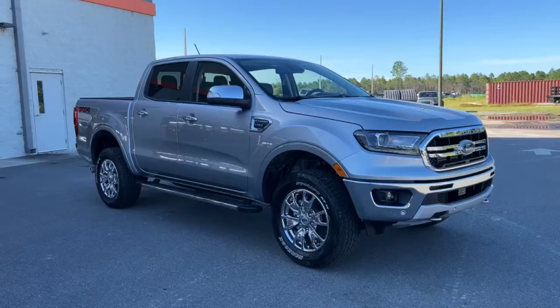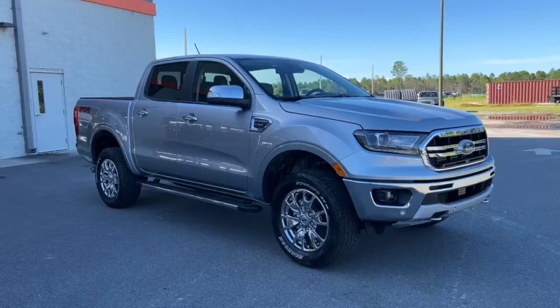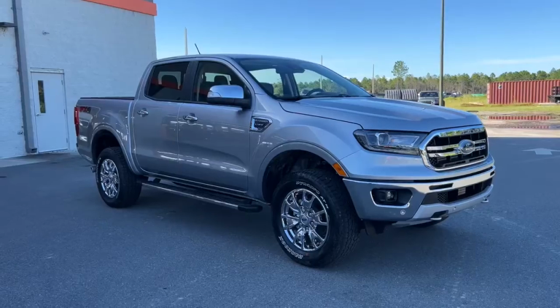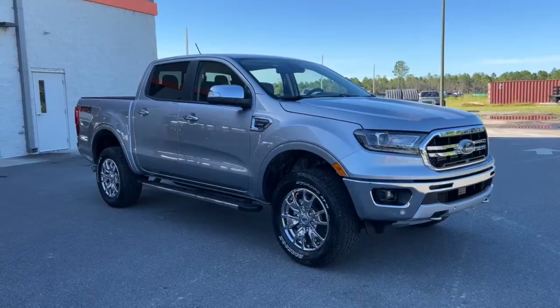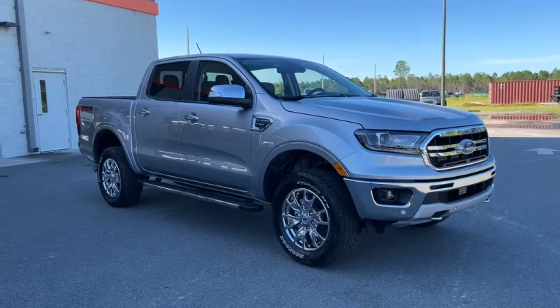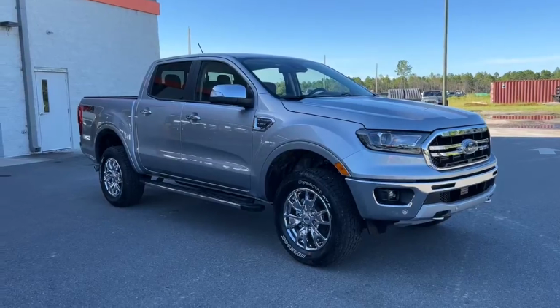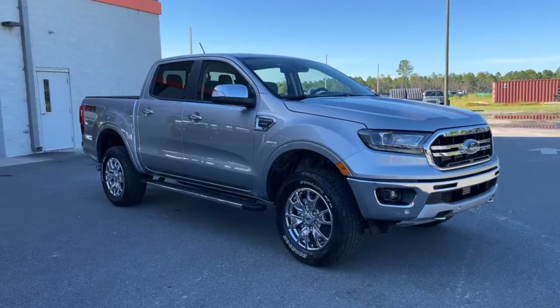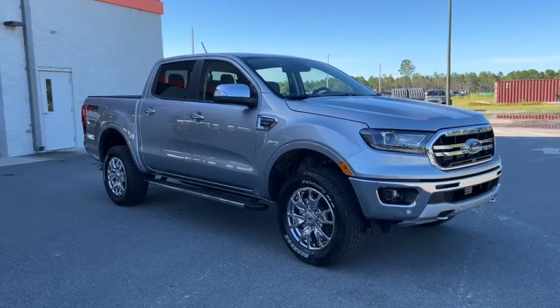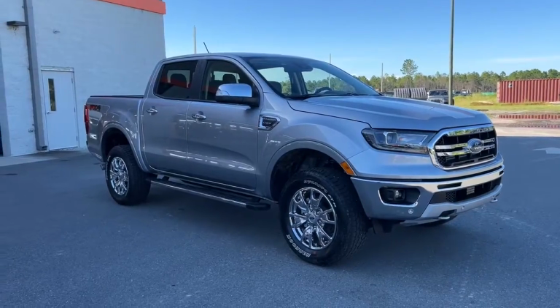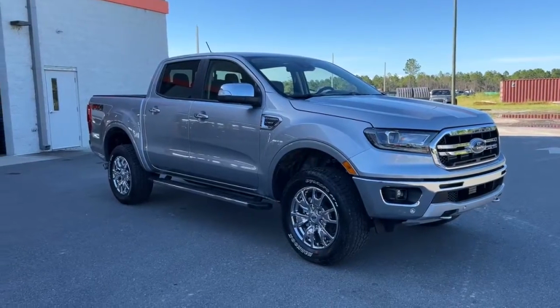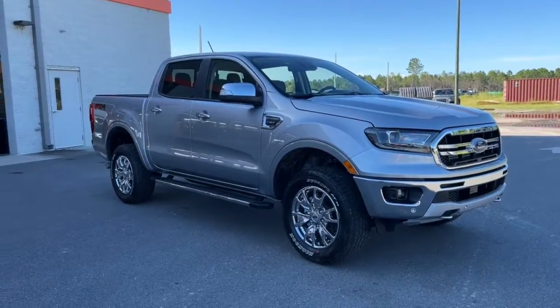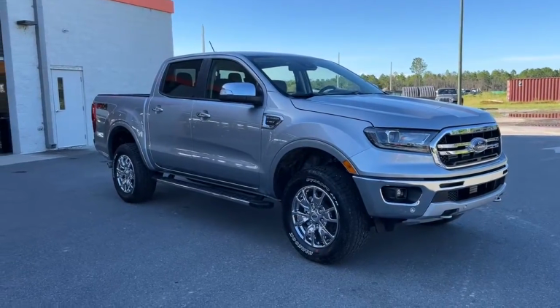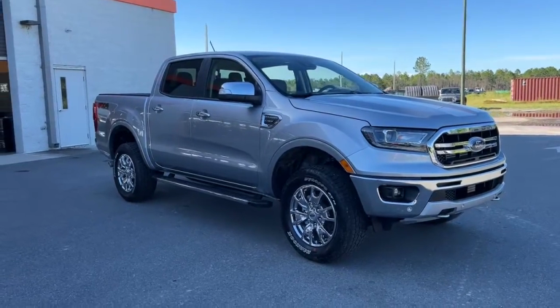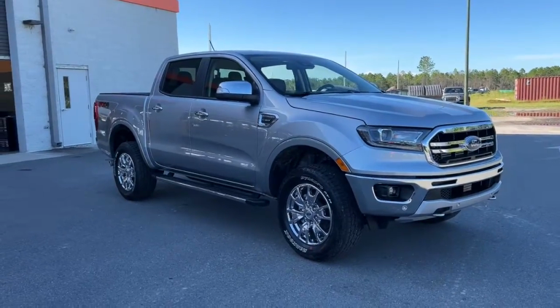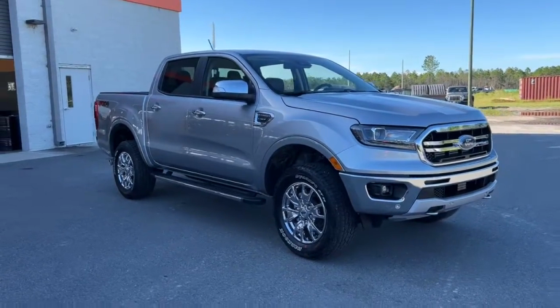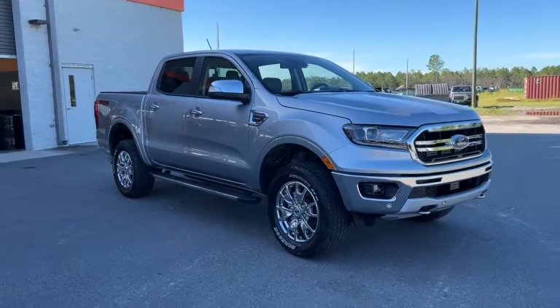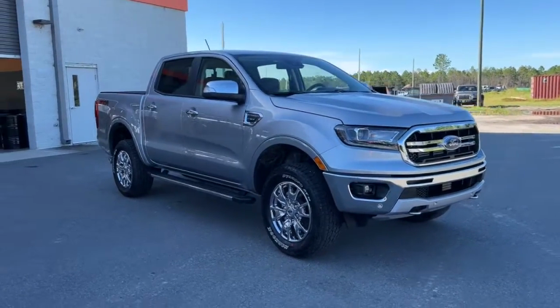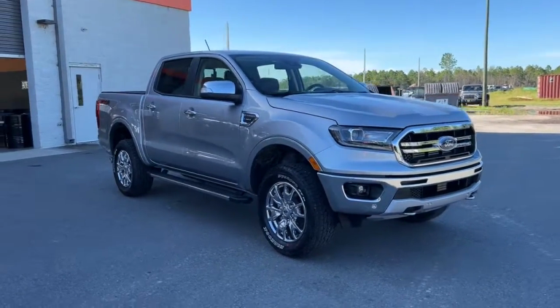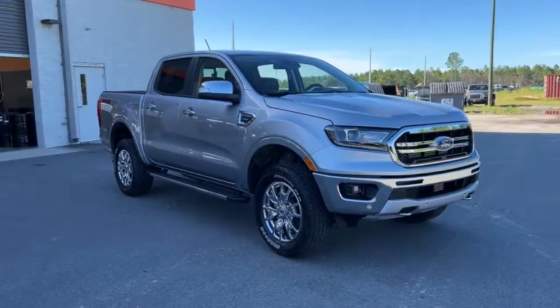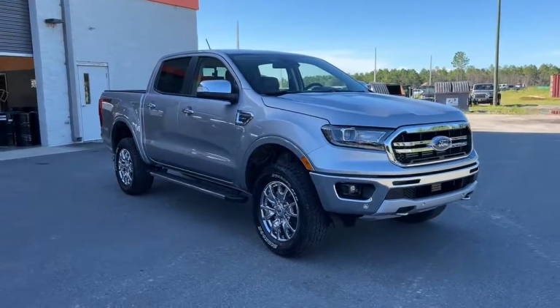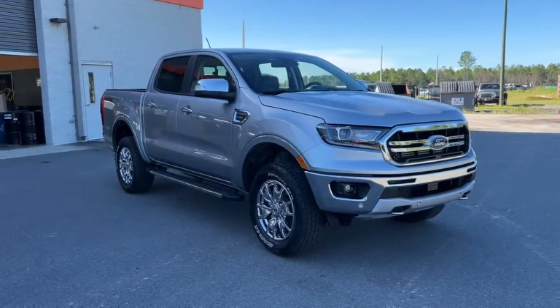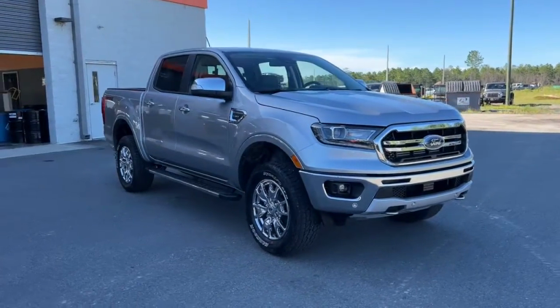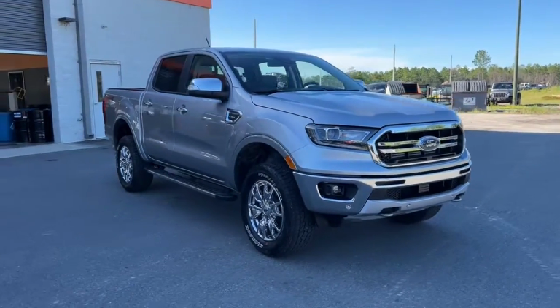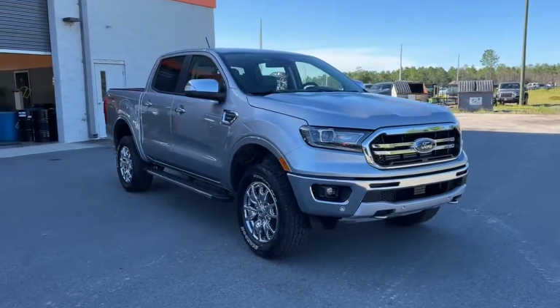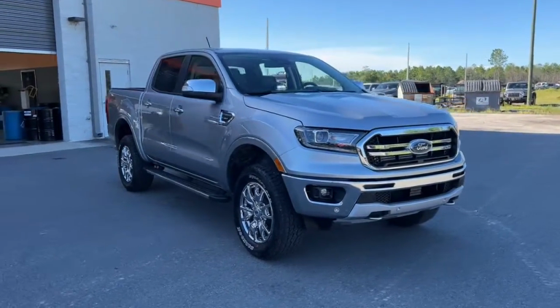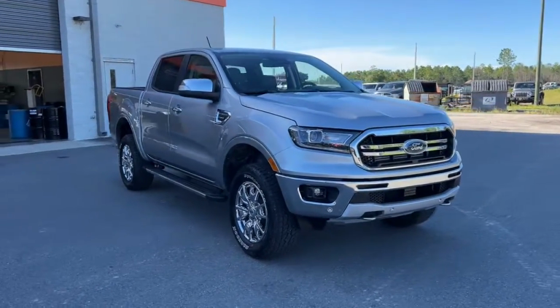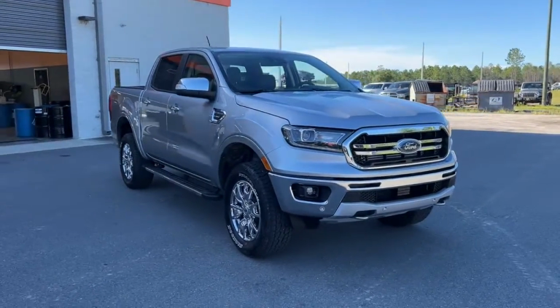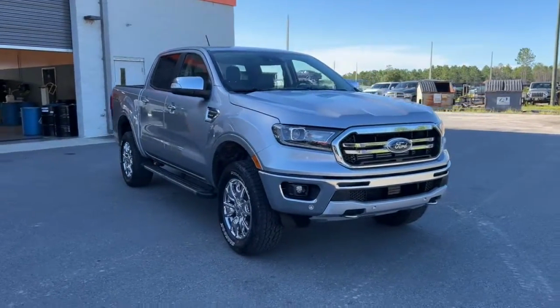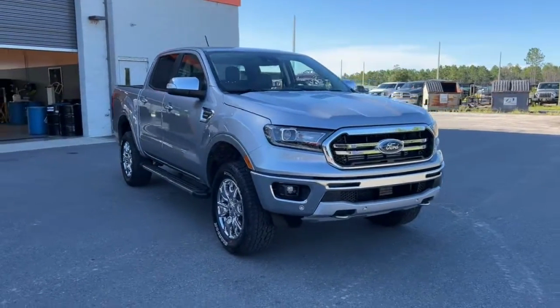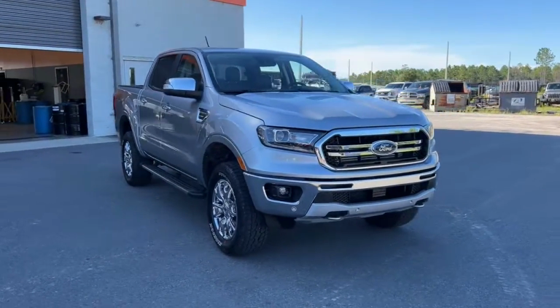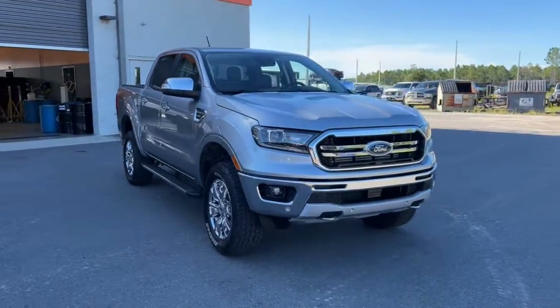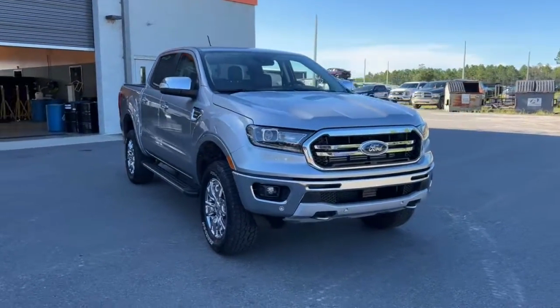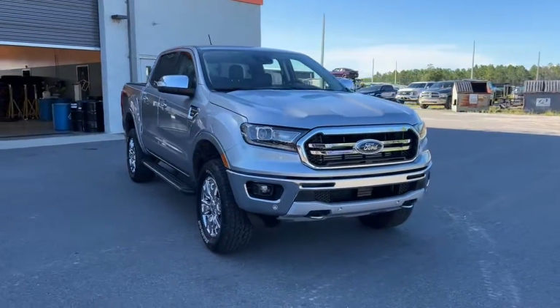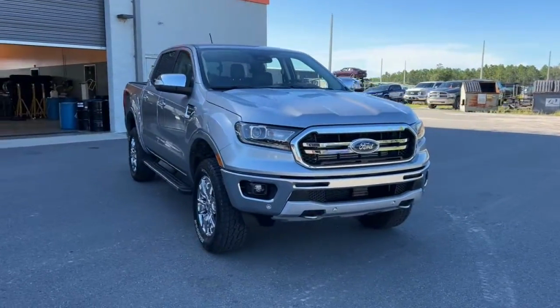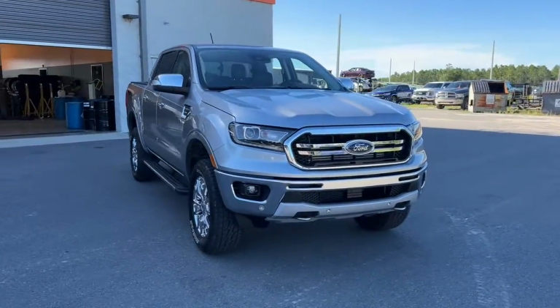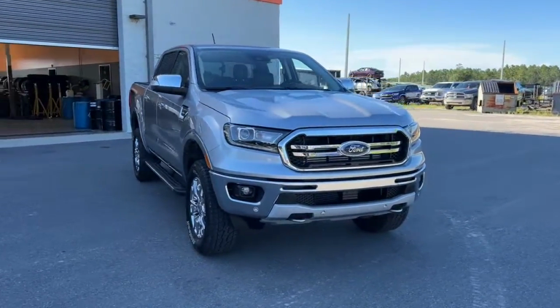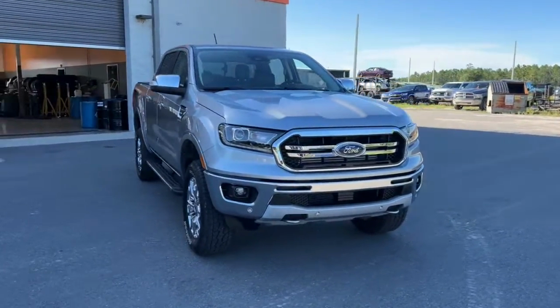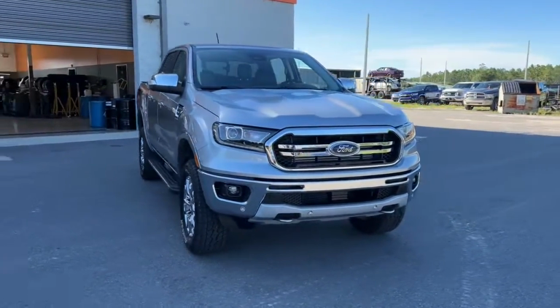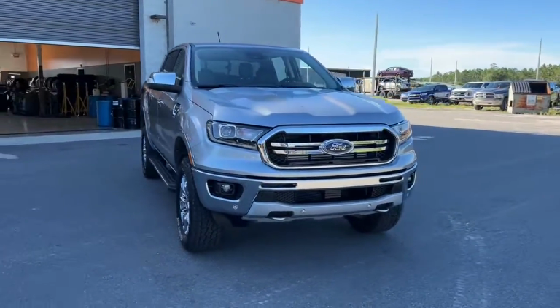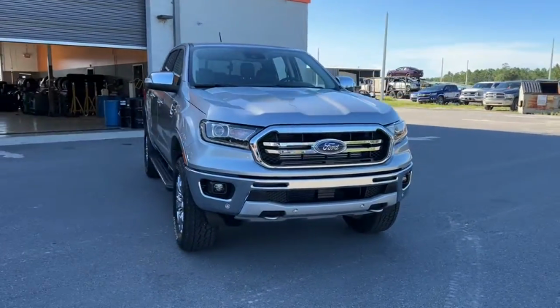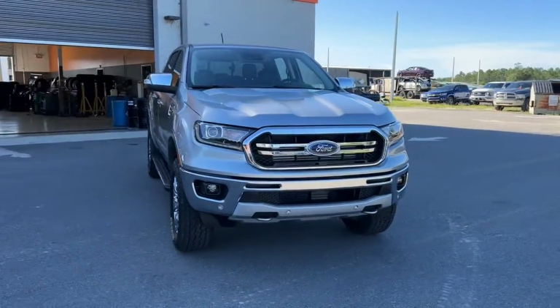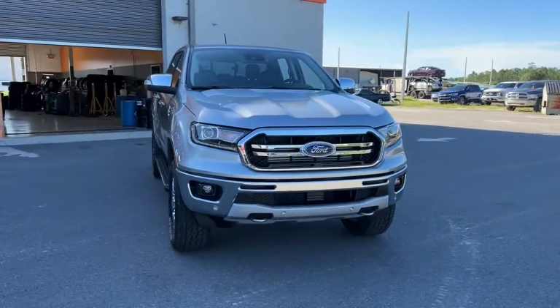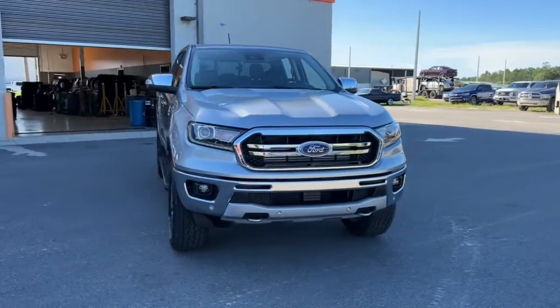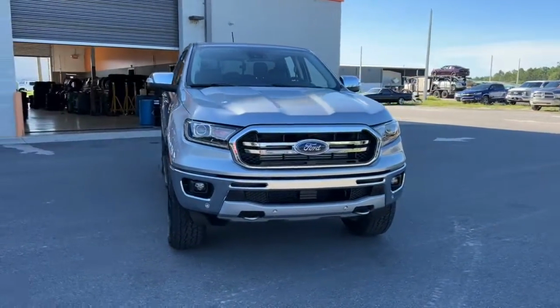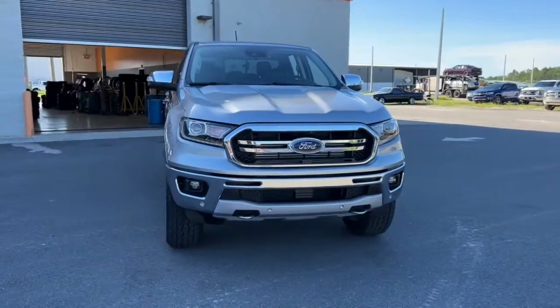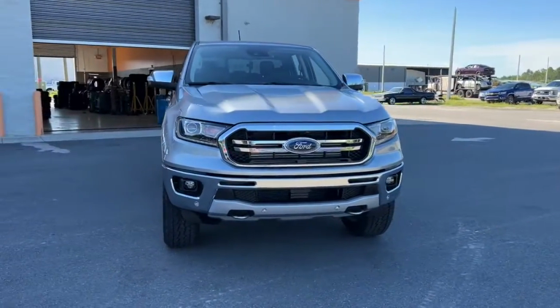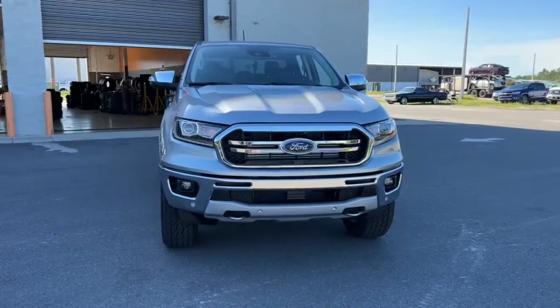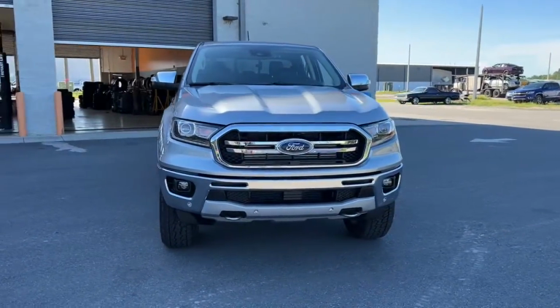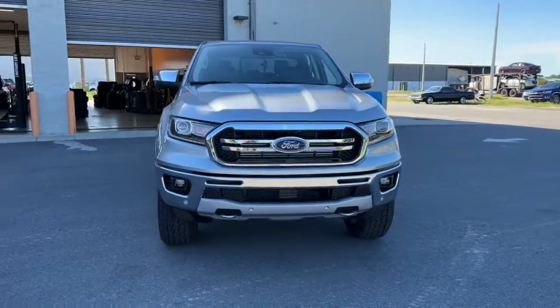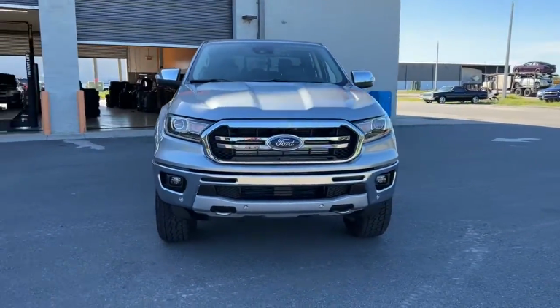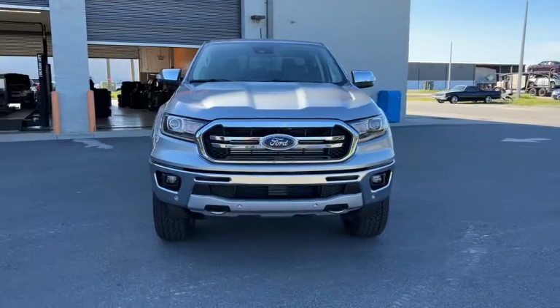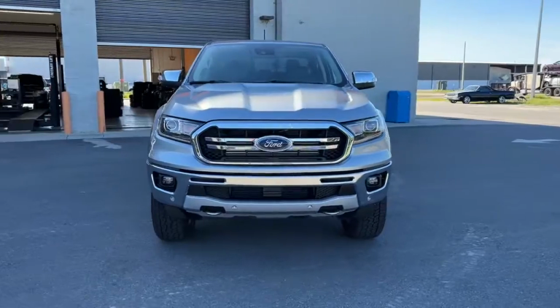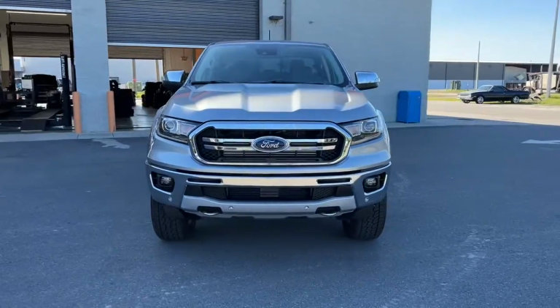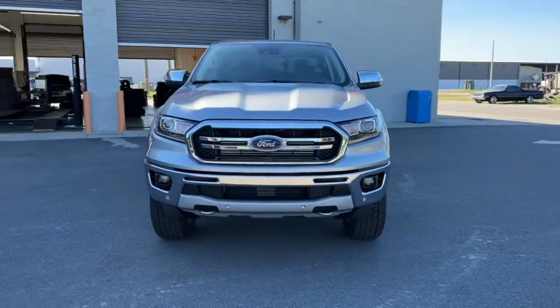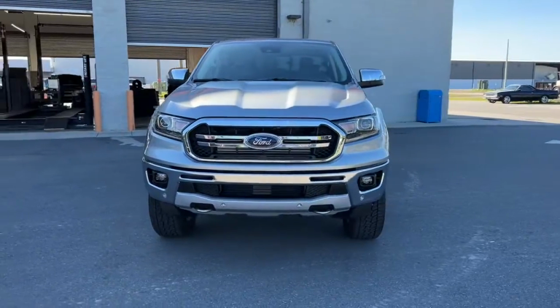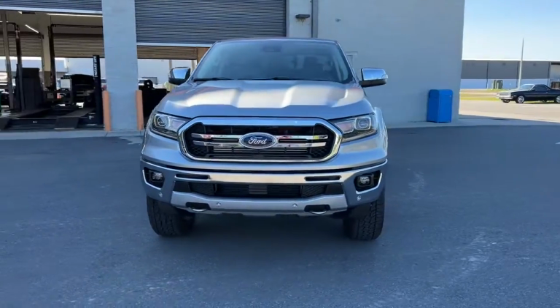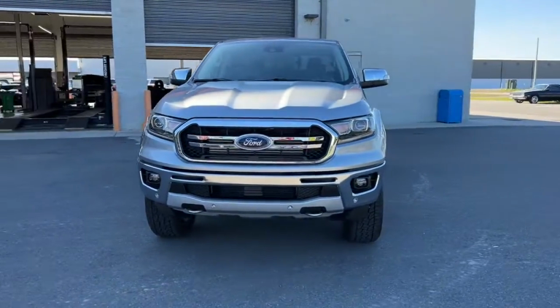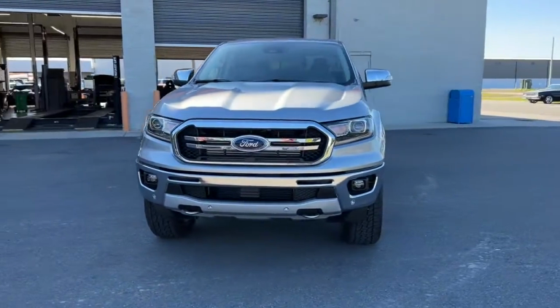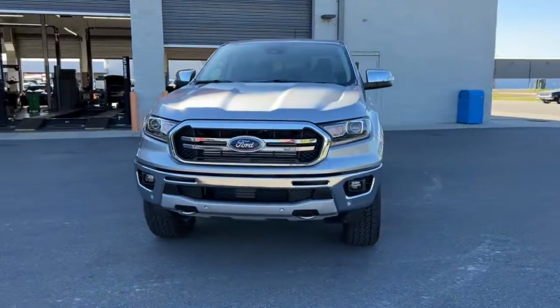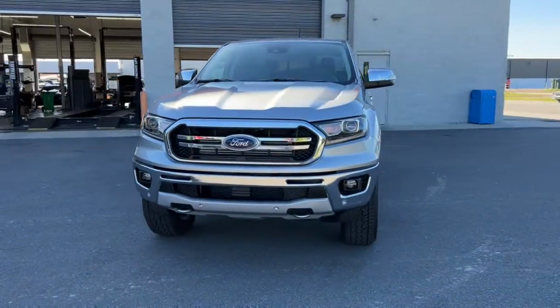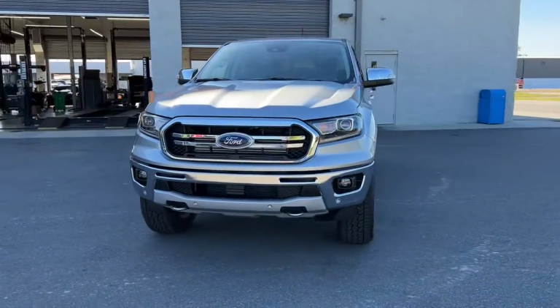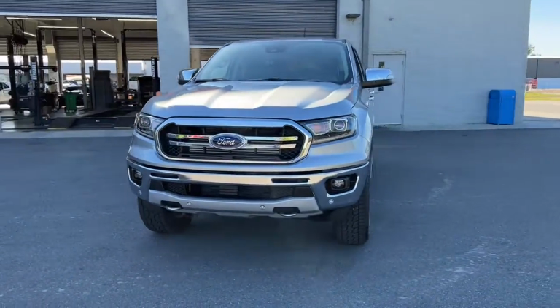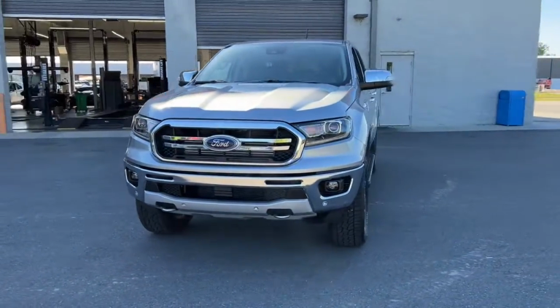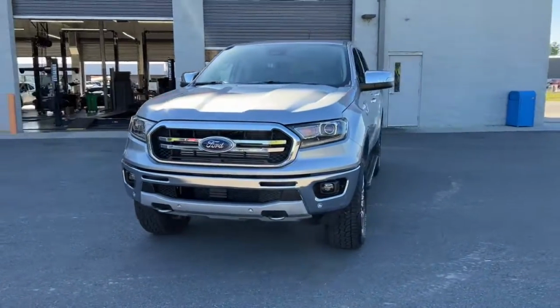Get into a car with value. 2022 Ford Ranger. Presenting the Ranger.